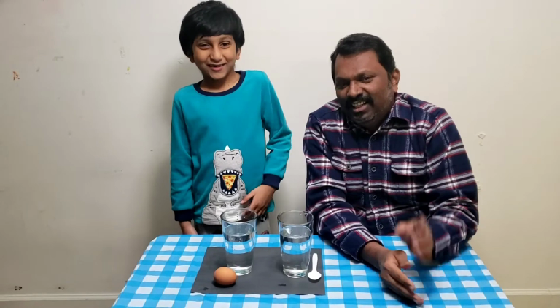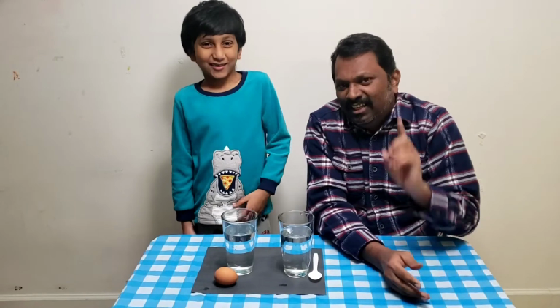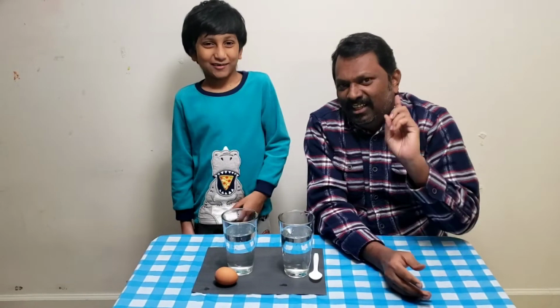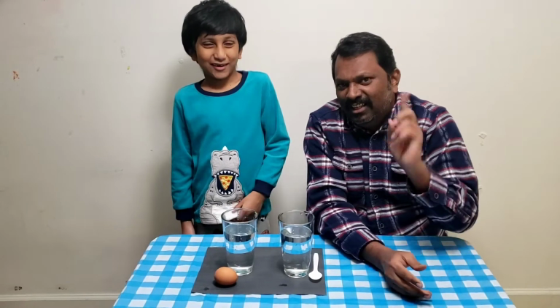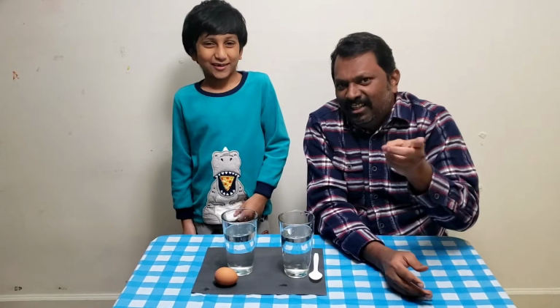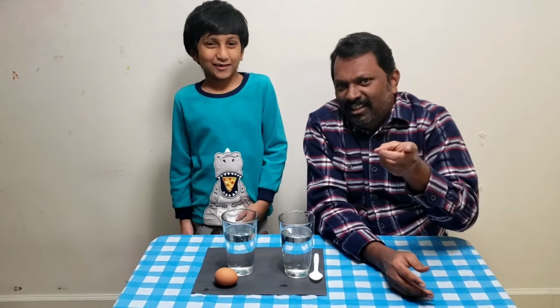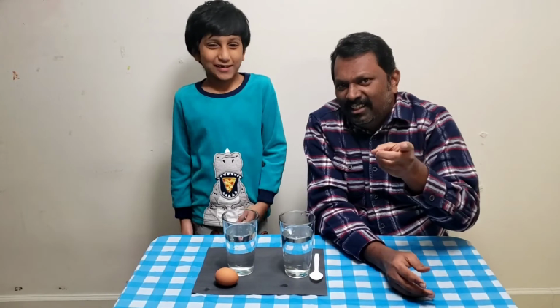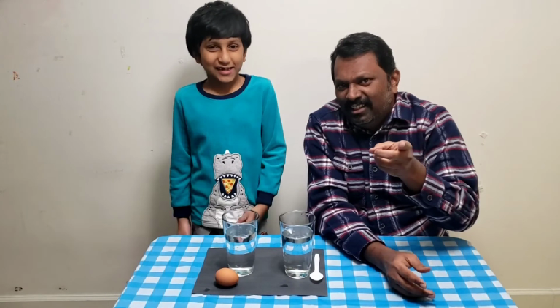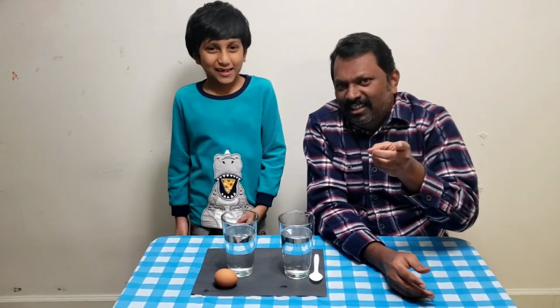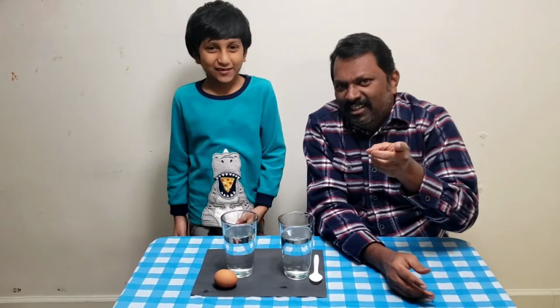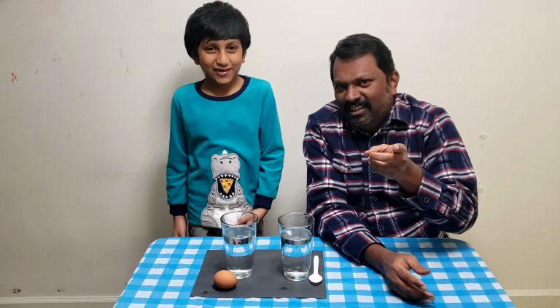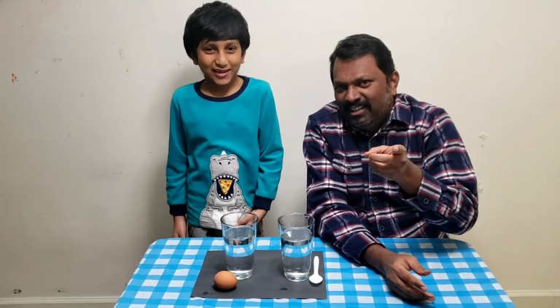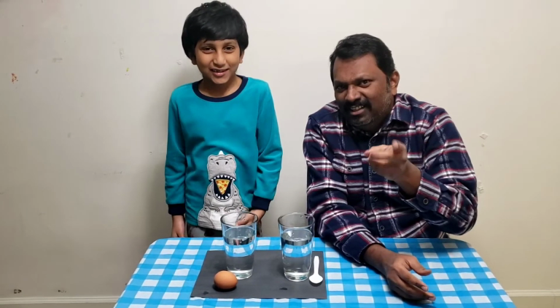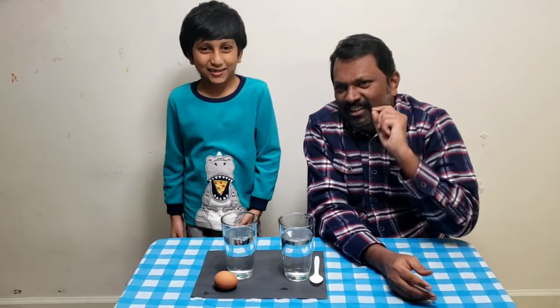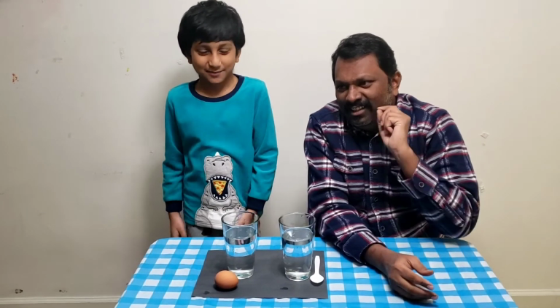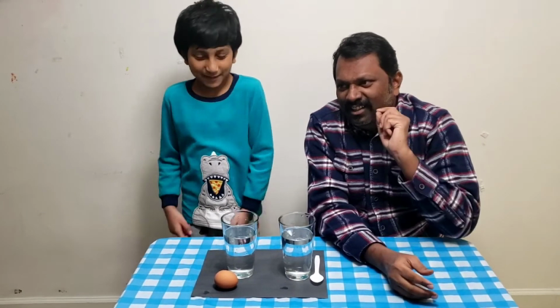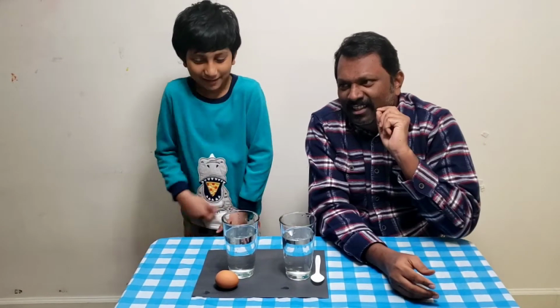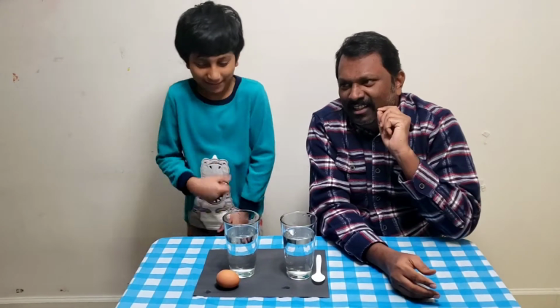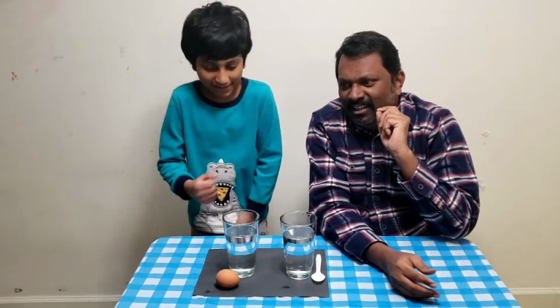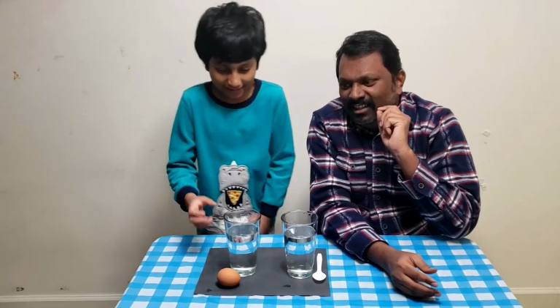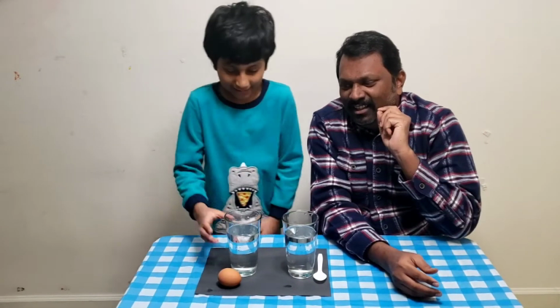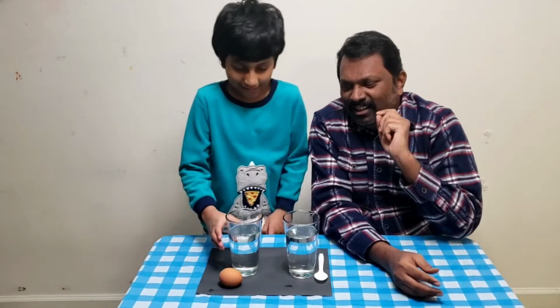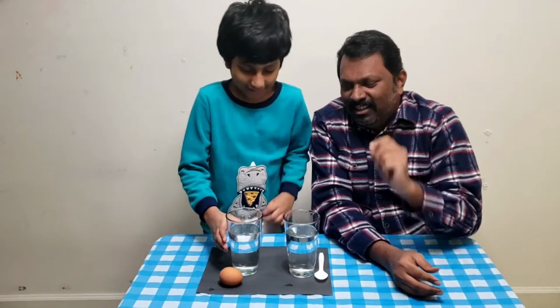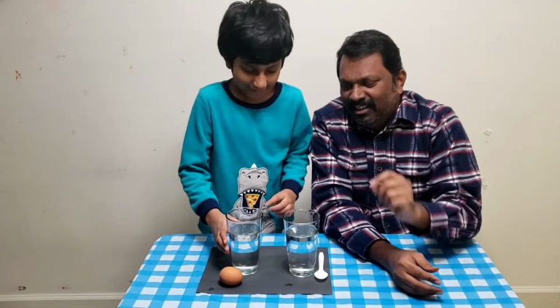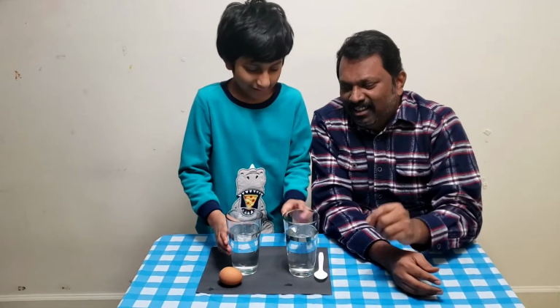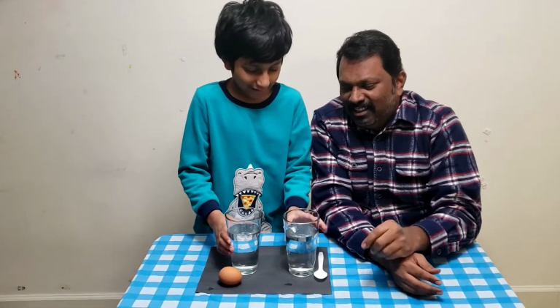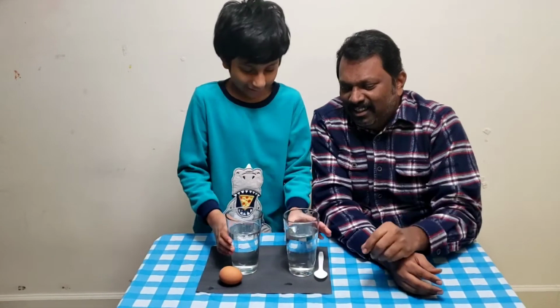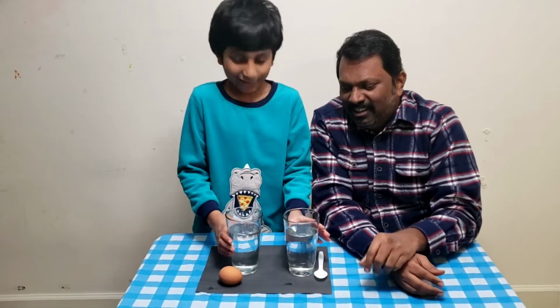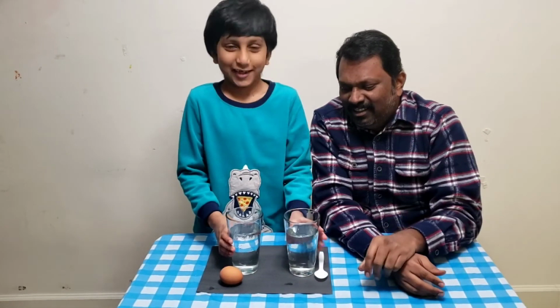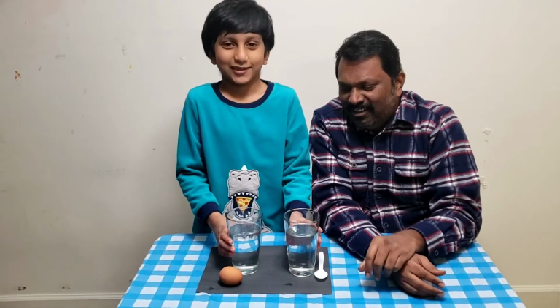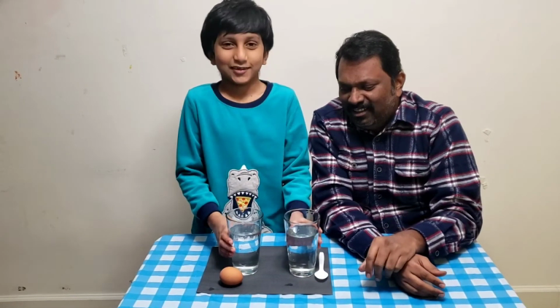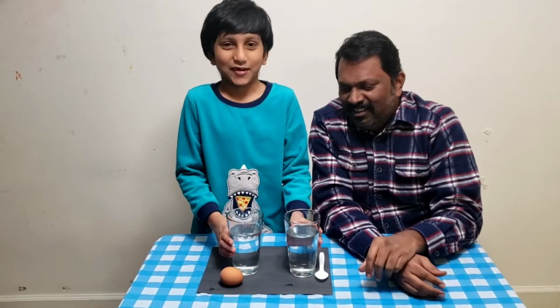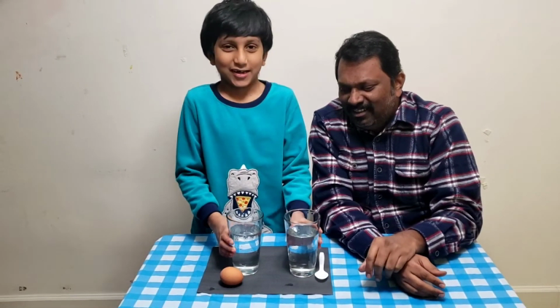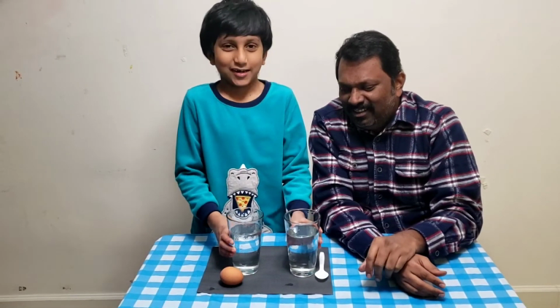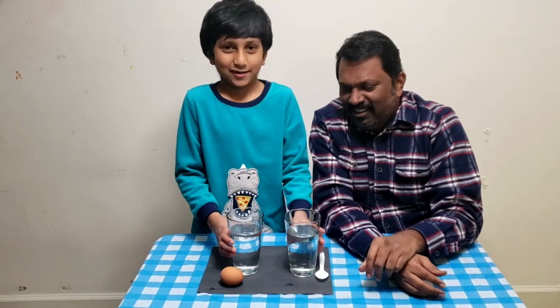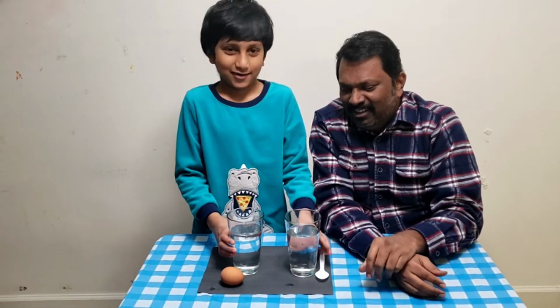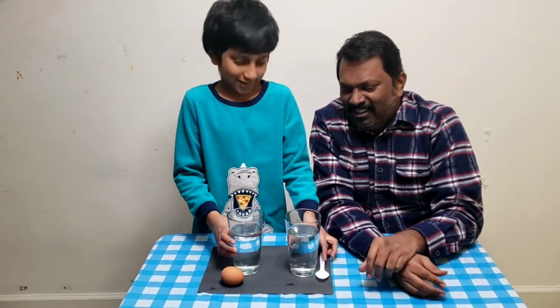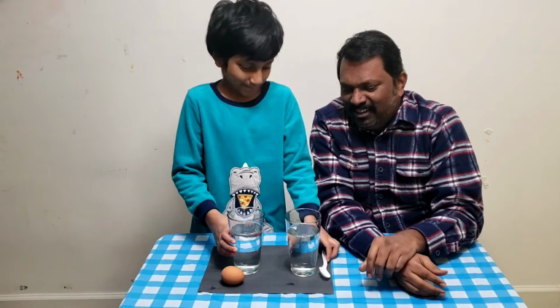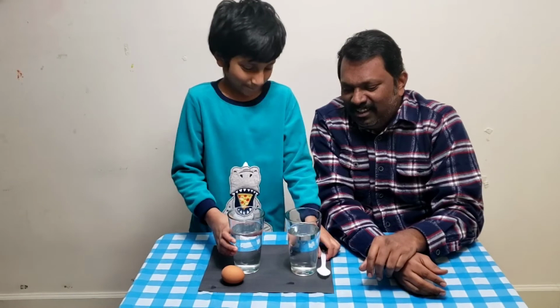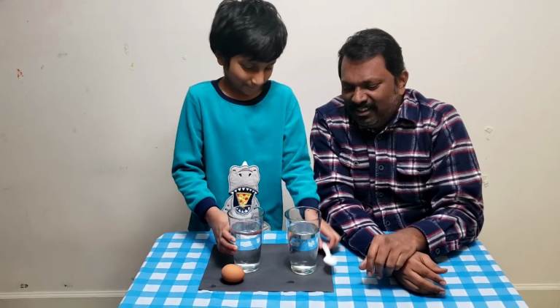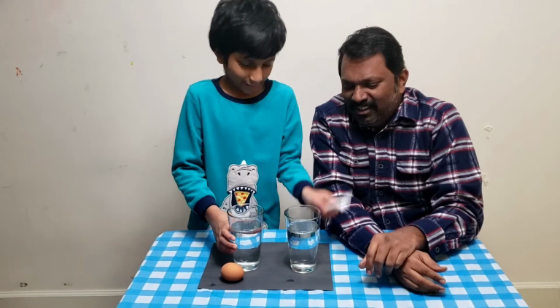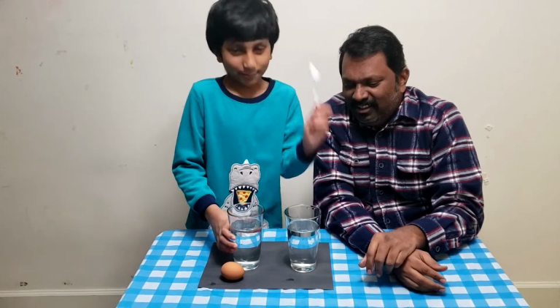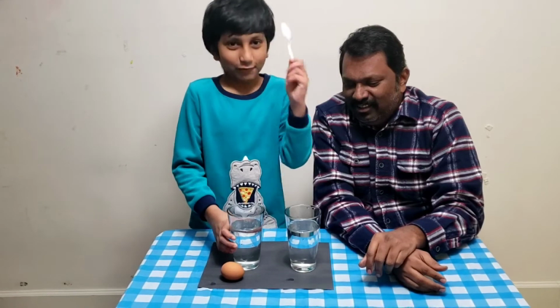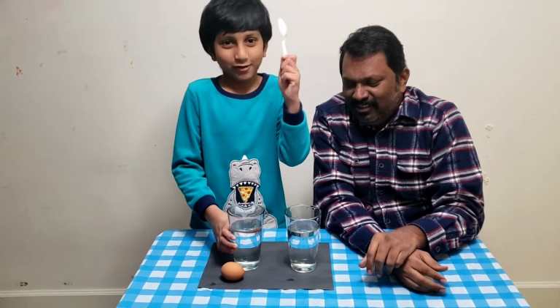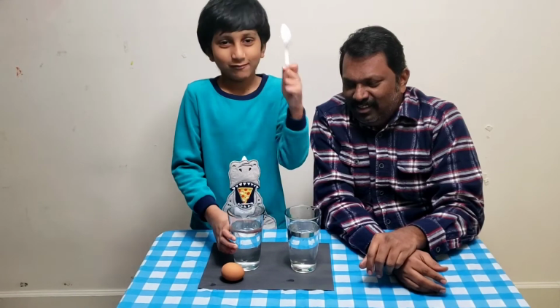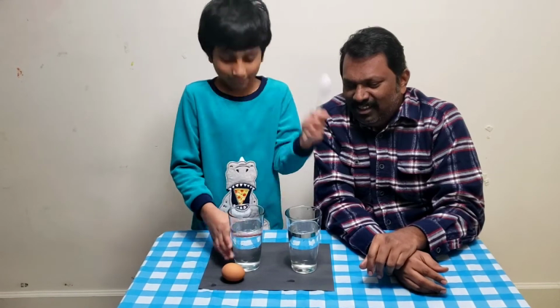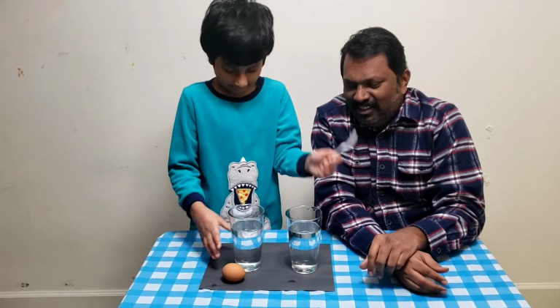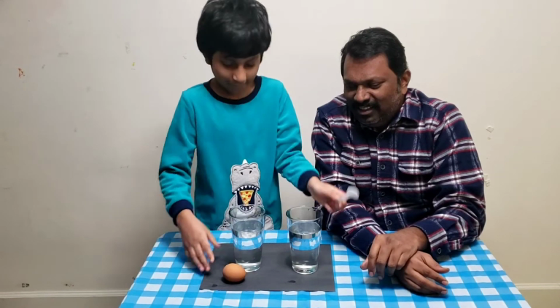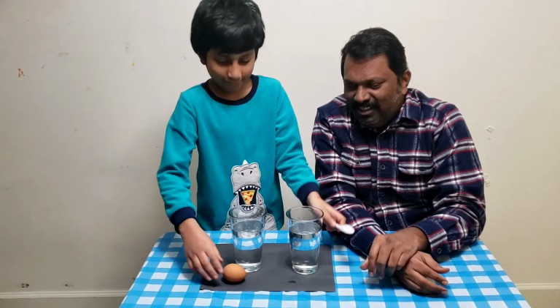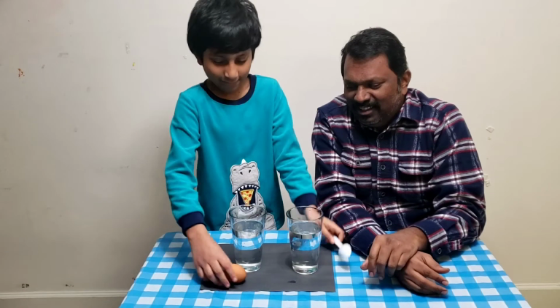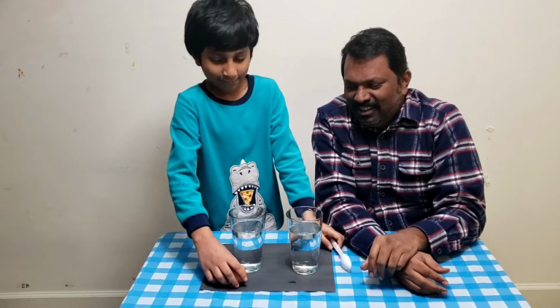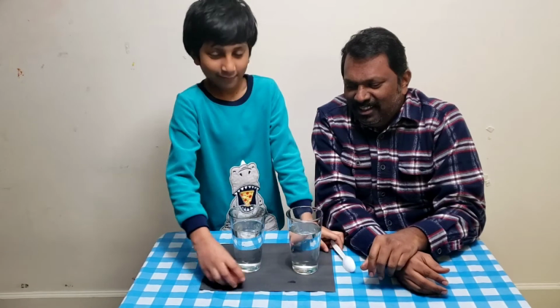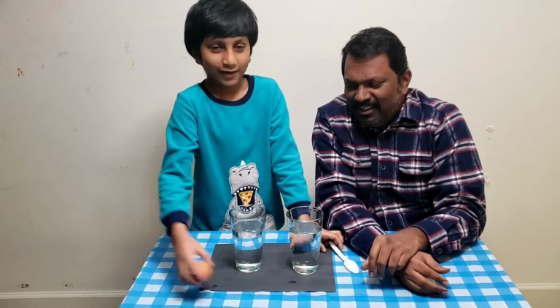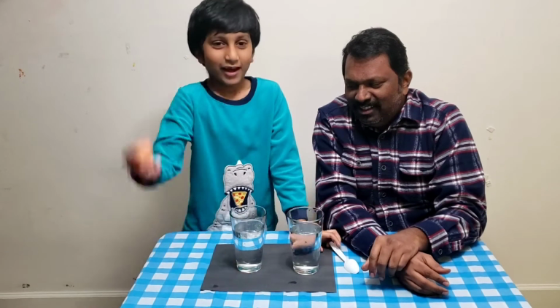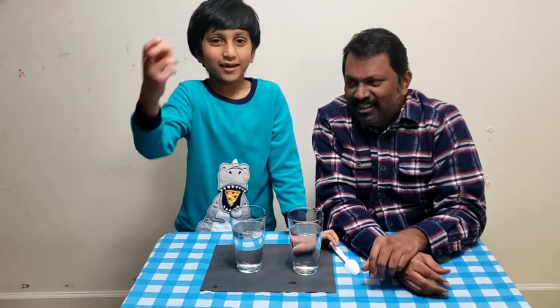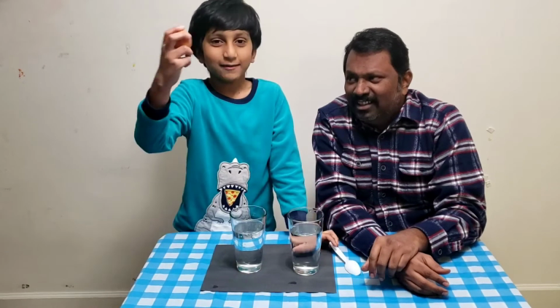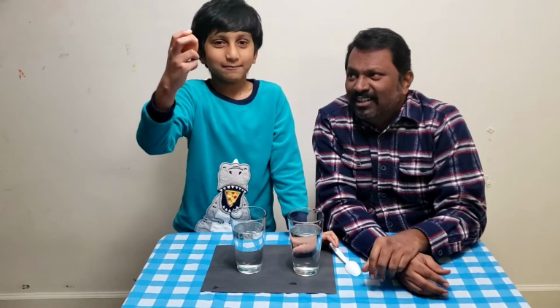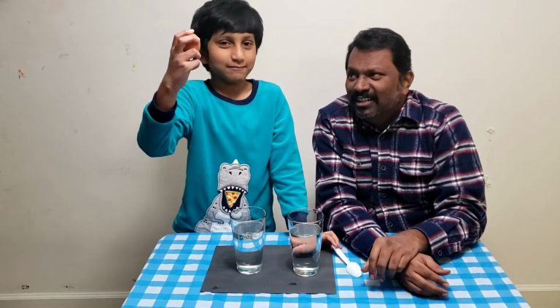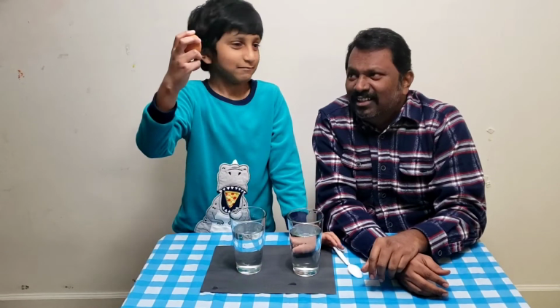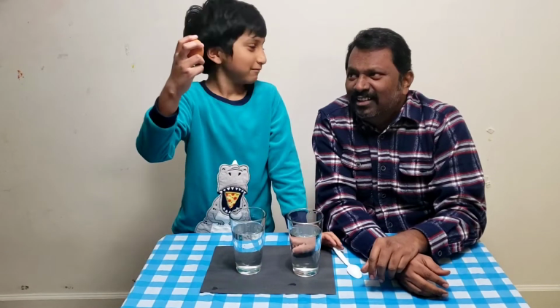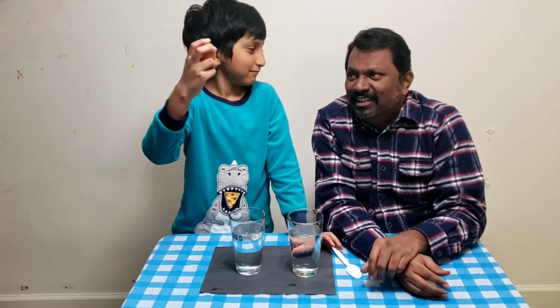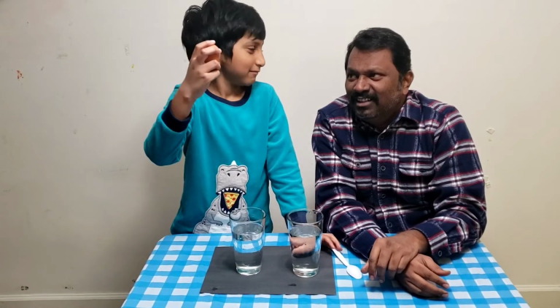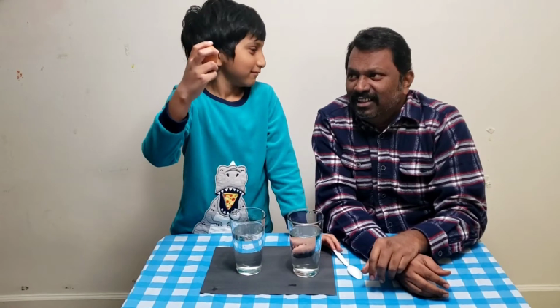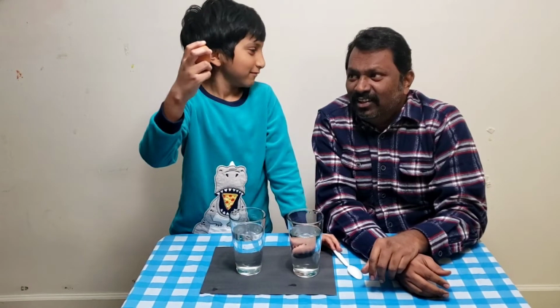So what you will need for that experiment is glasses of water, a spoon, and an egg. That's it.